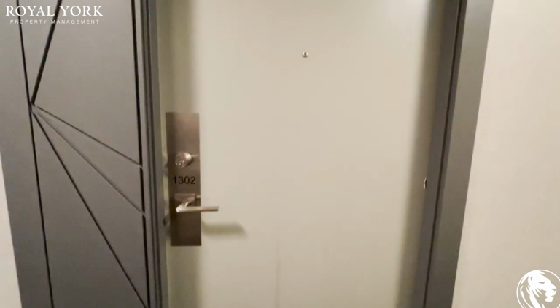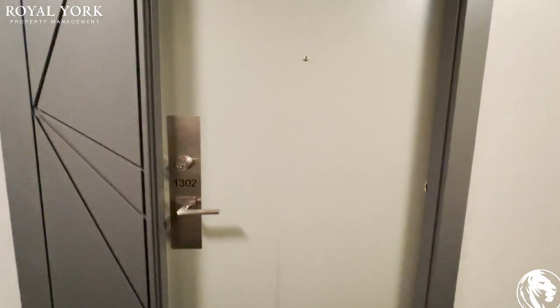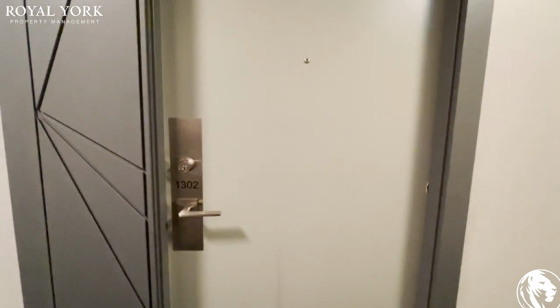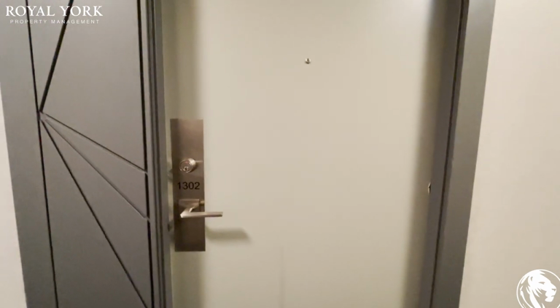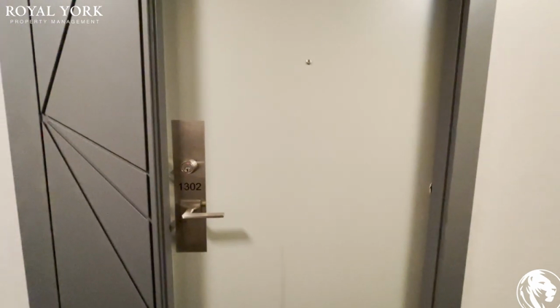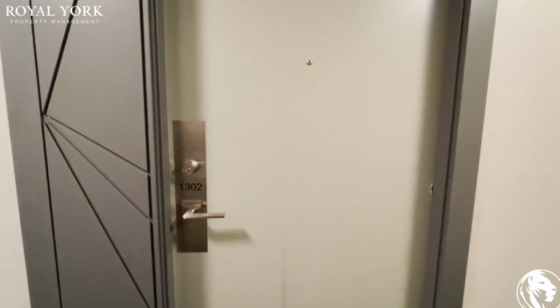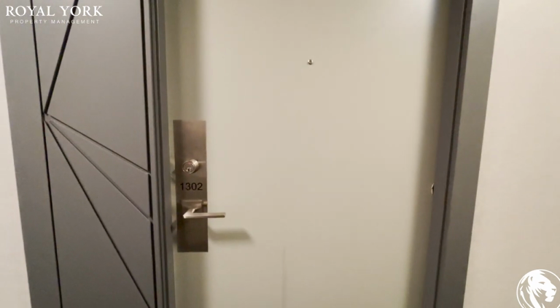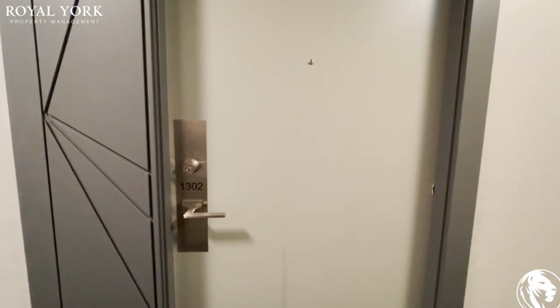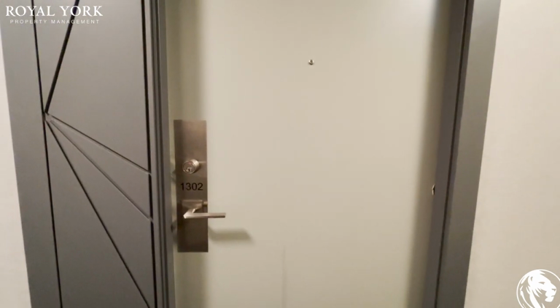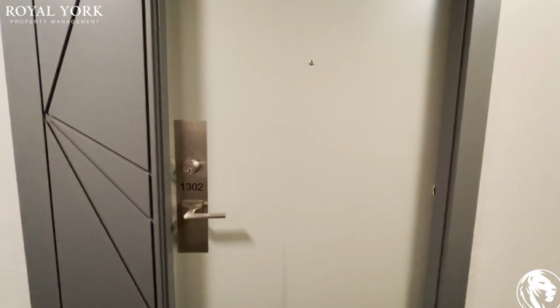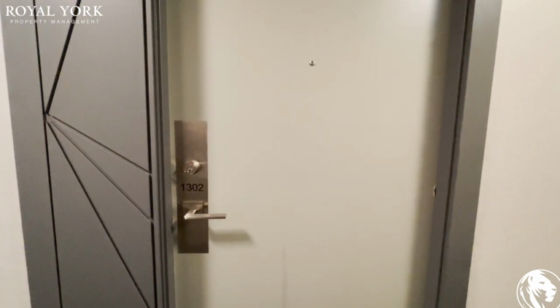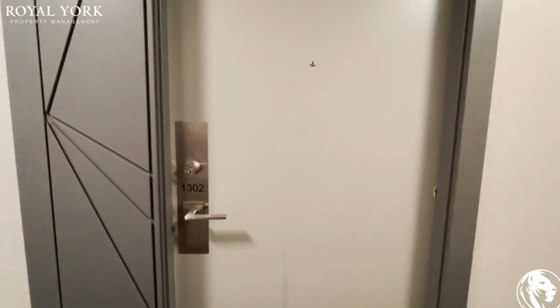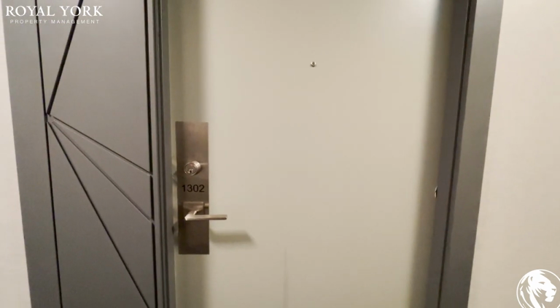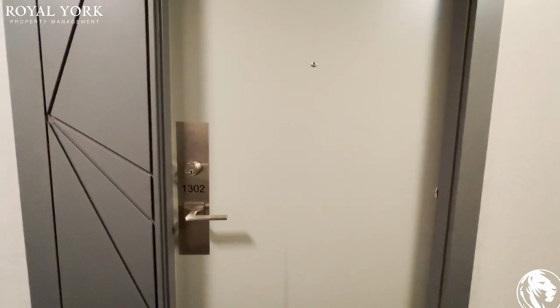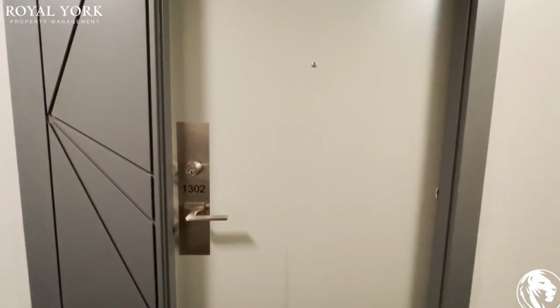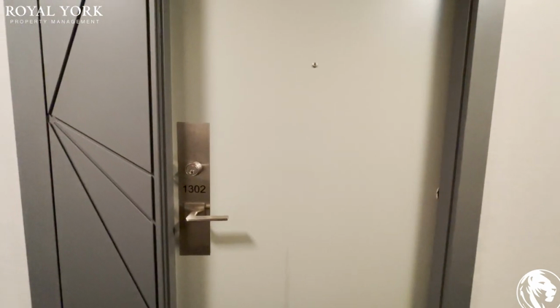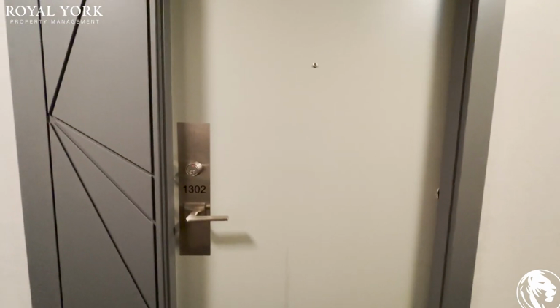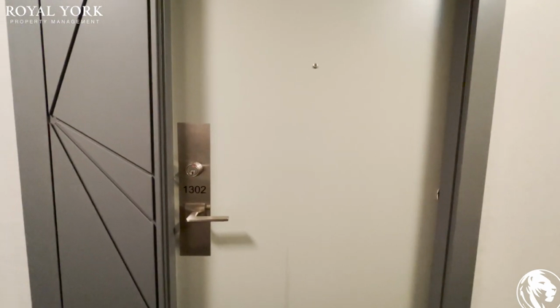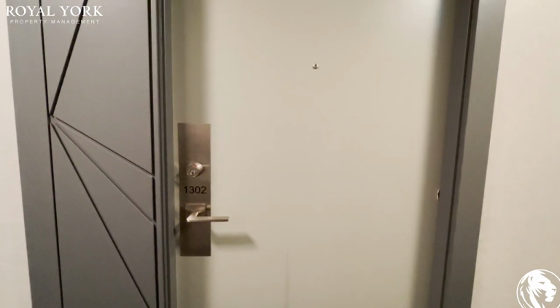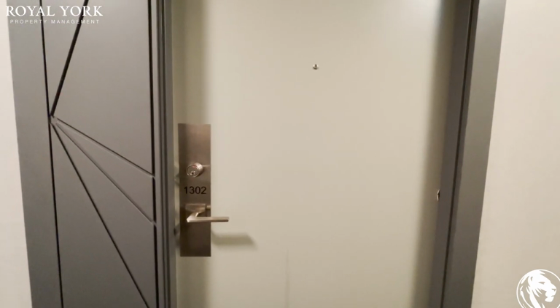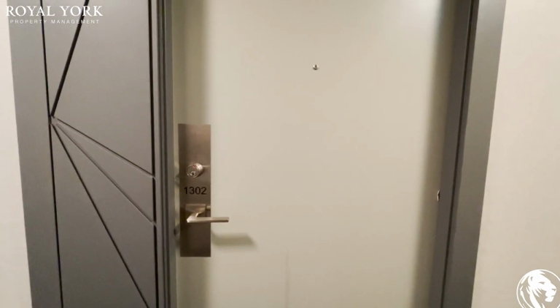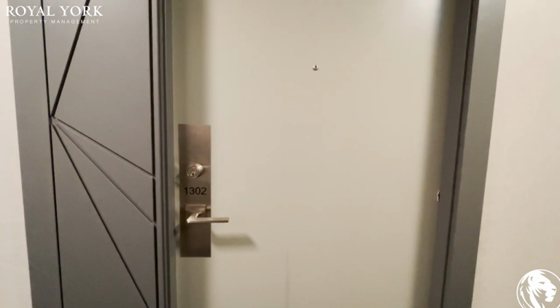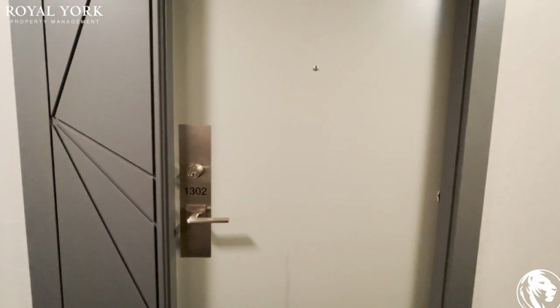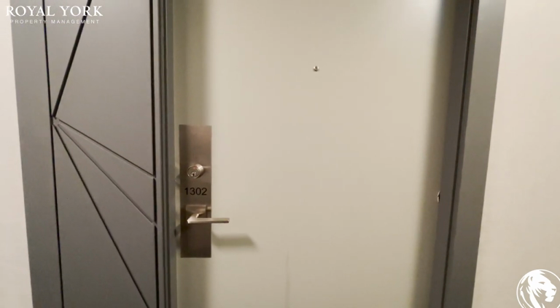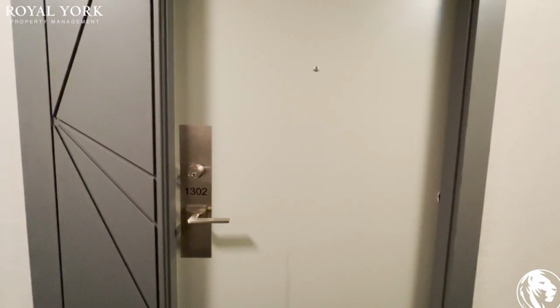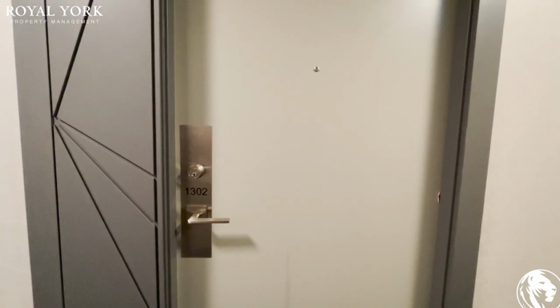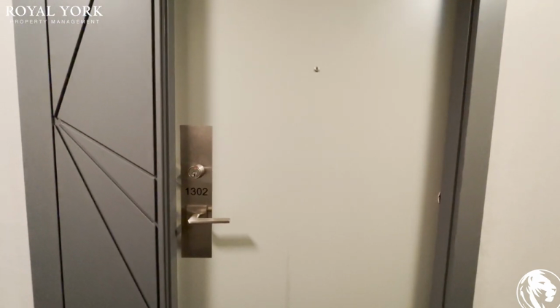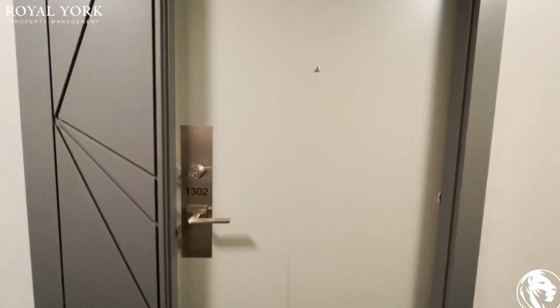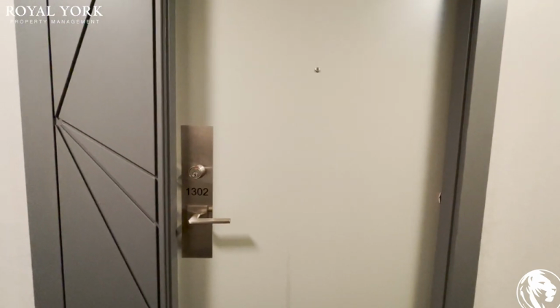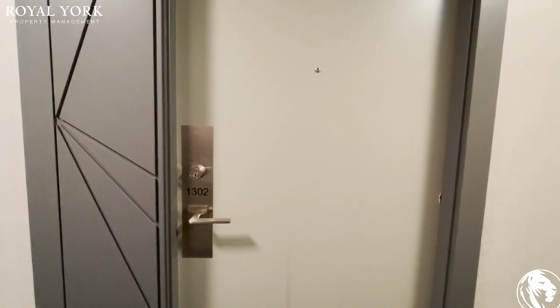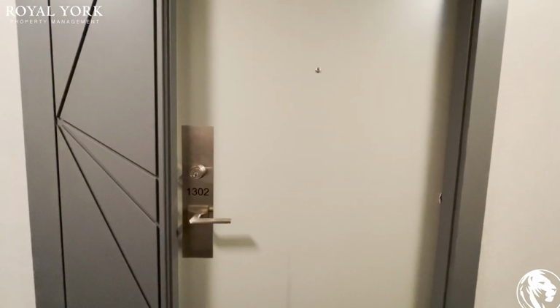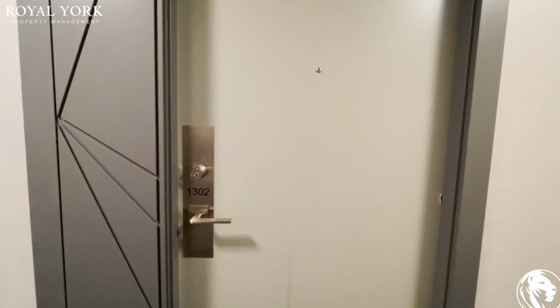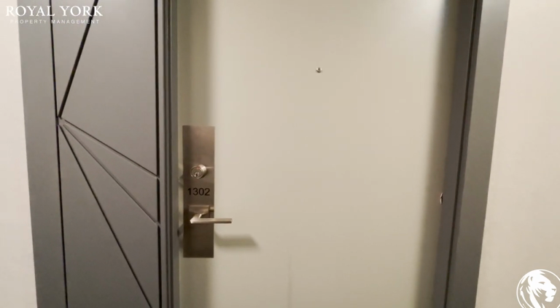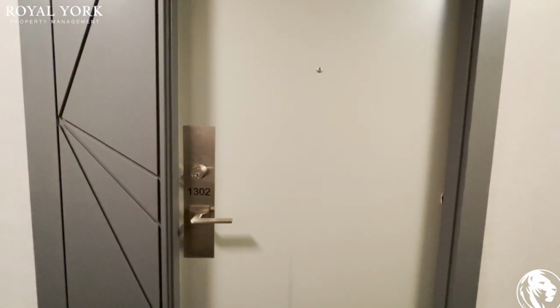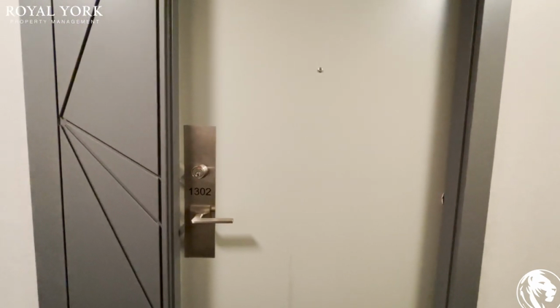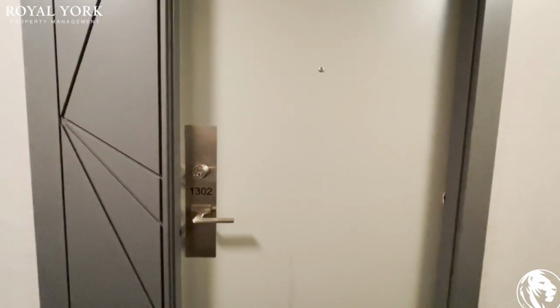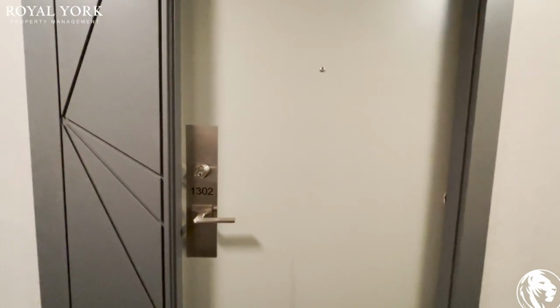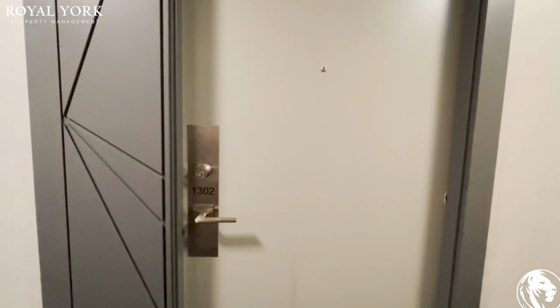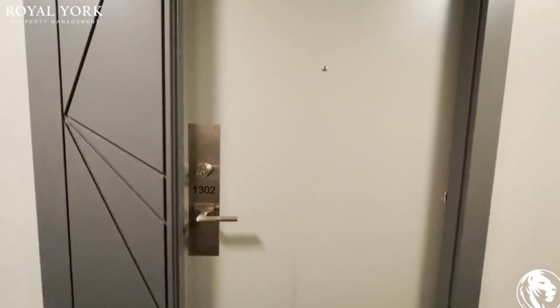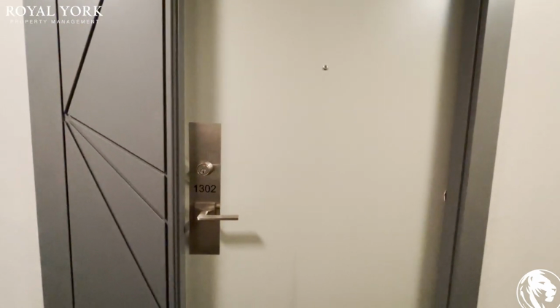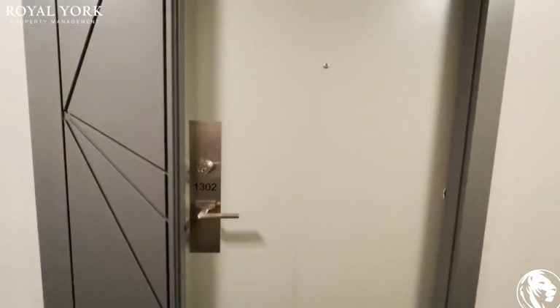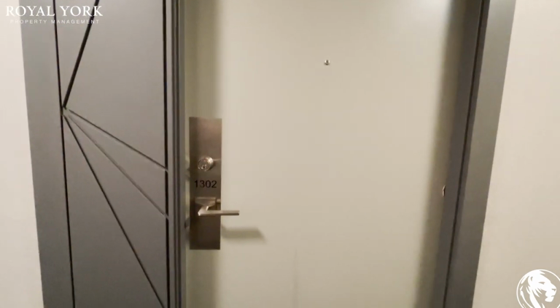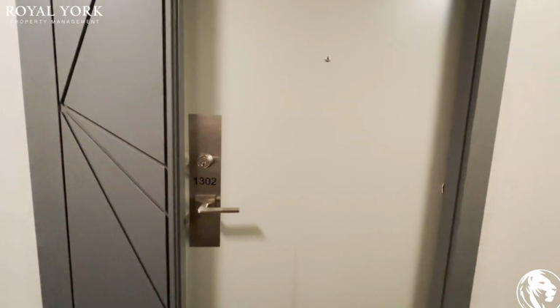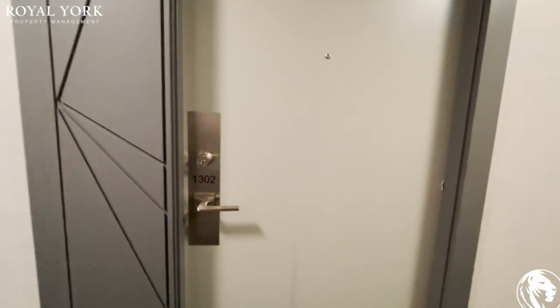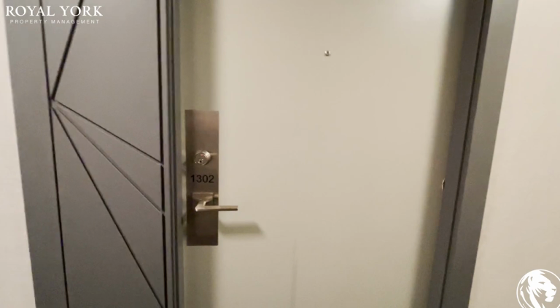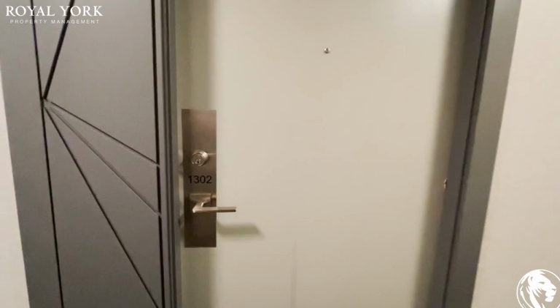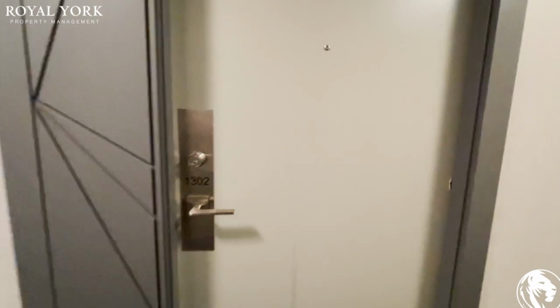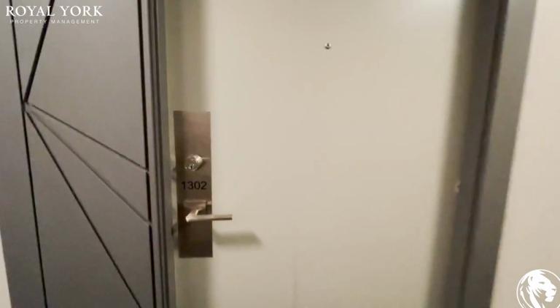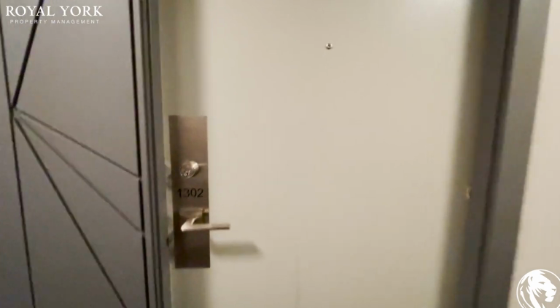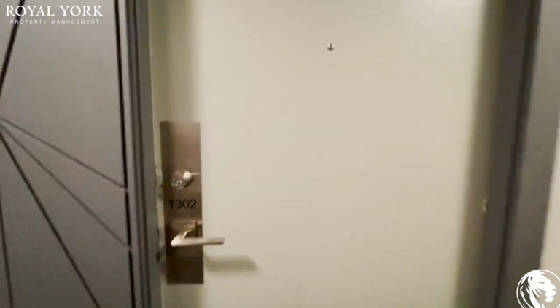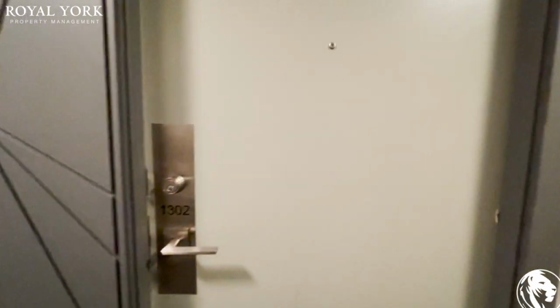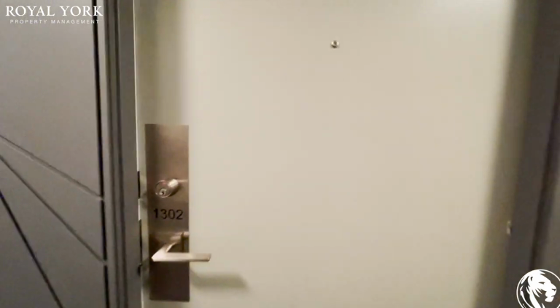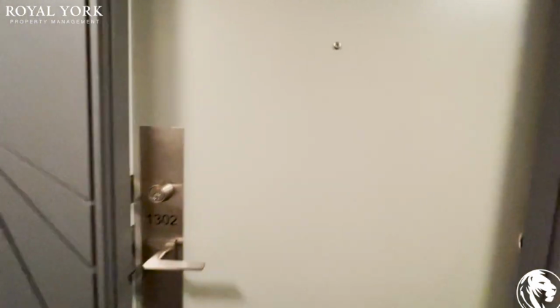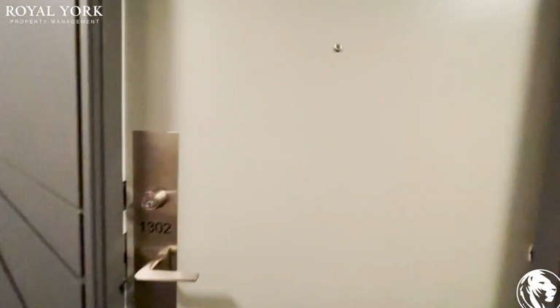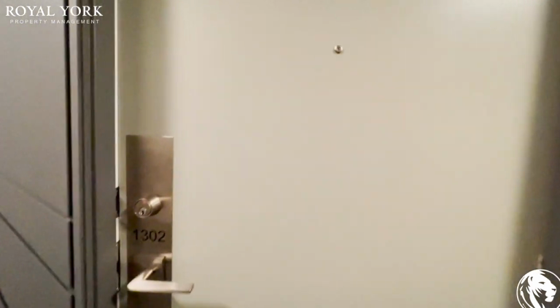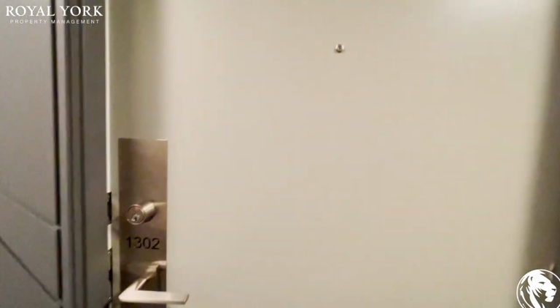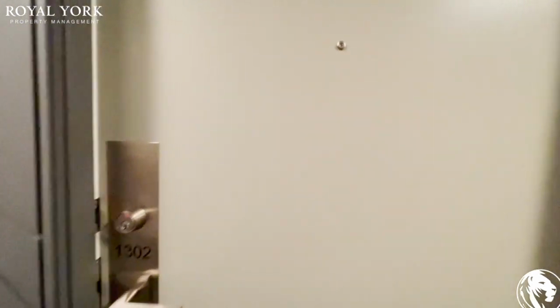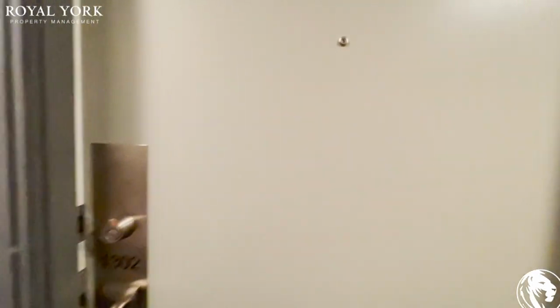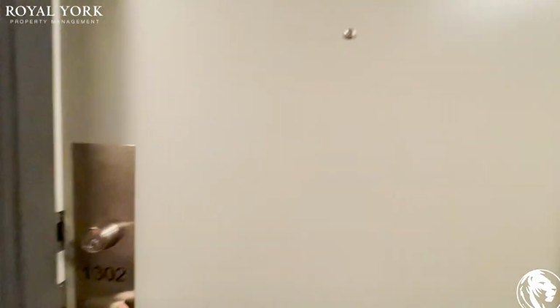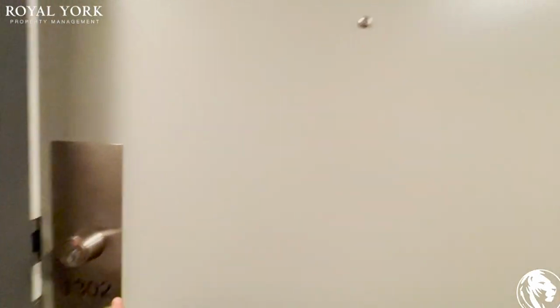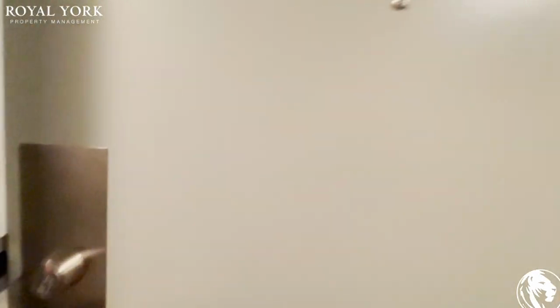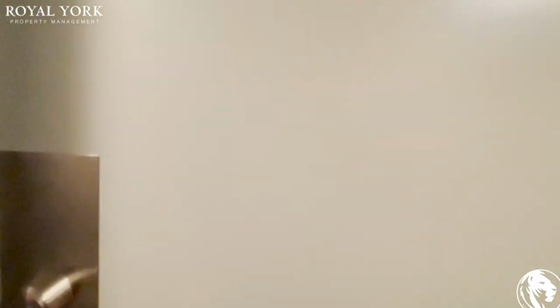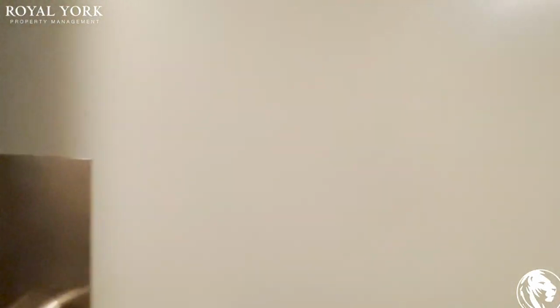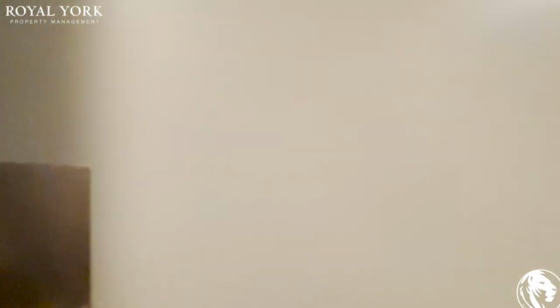Hello everyone, welcome to 1603 Eglinton Avenue West, unit 1302. Let's take a look inside.